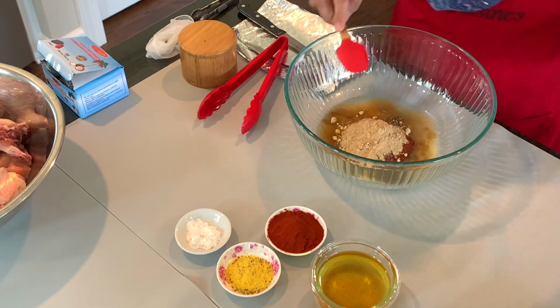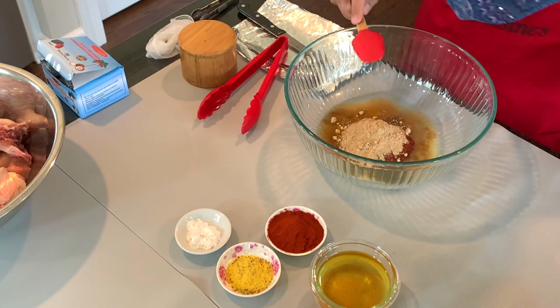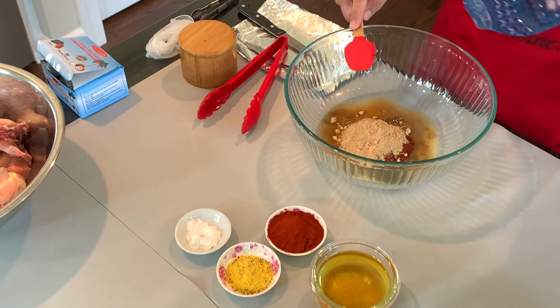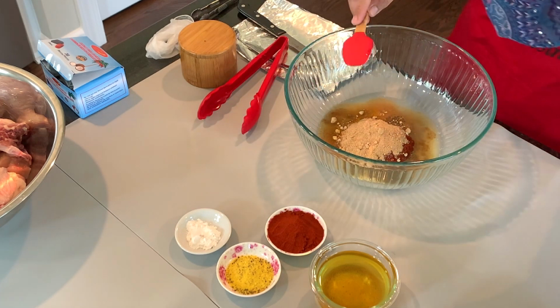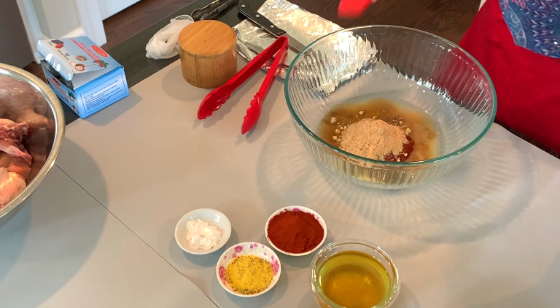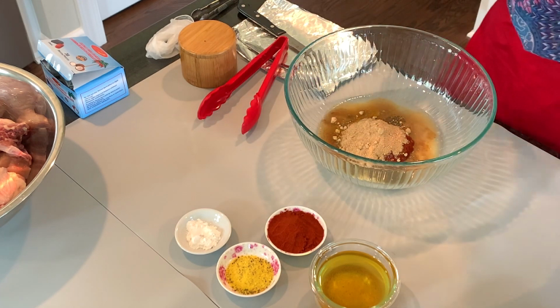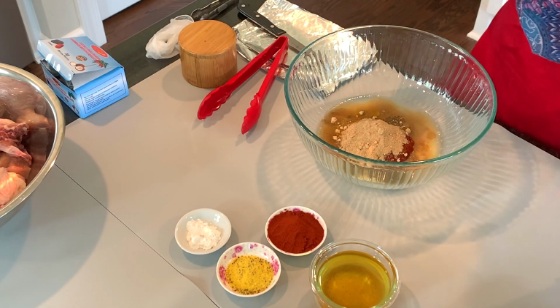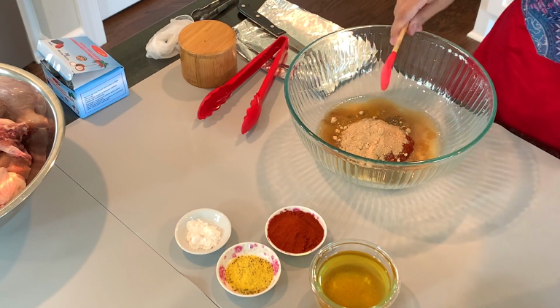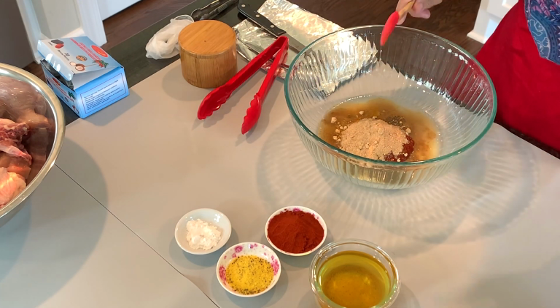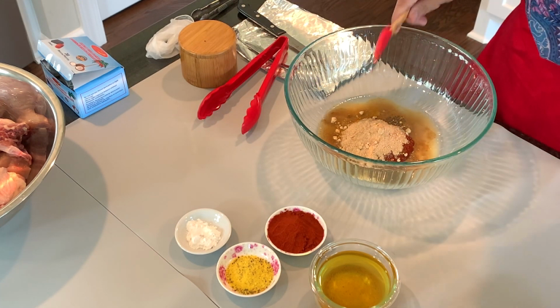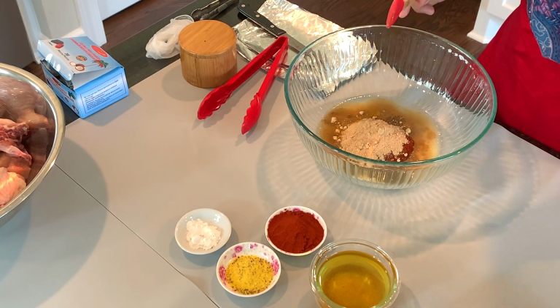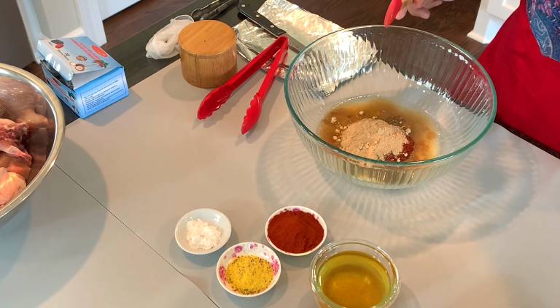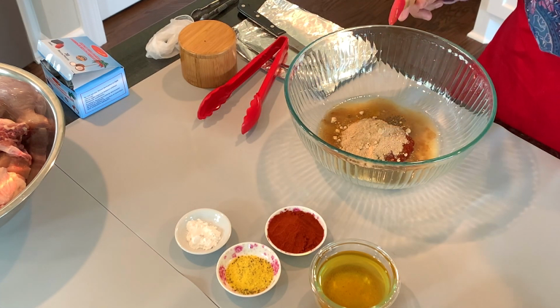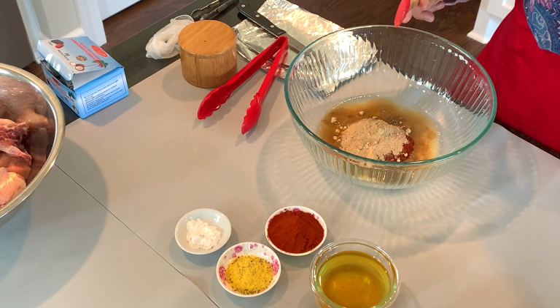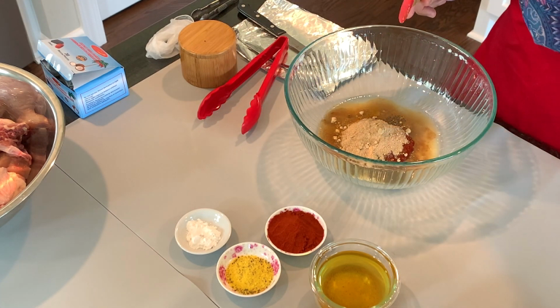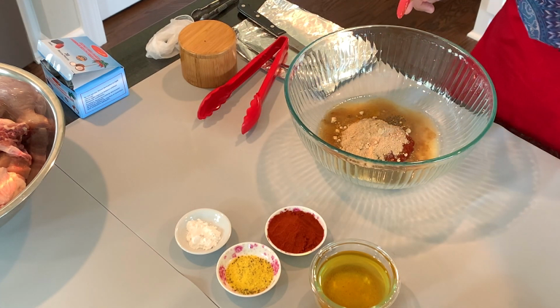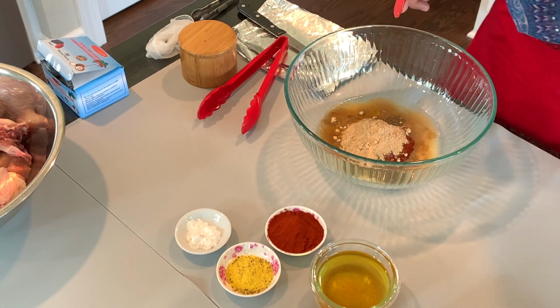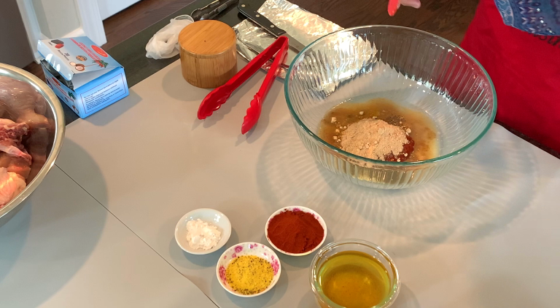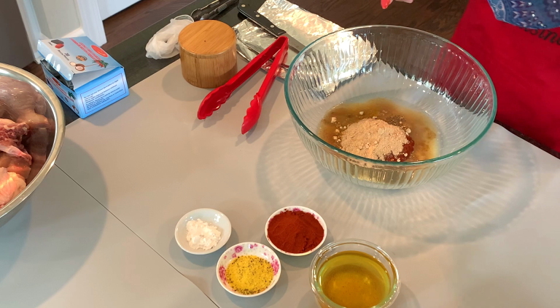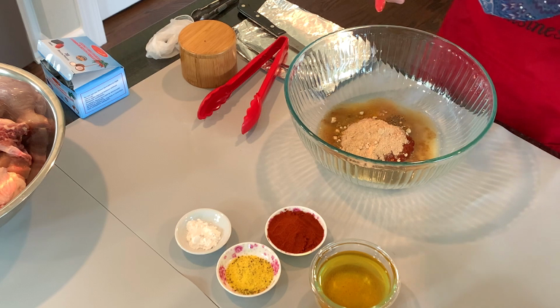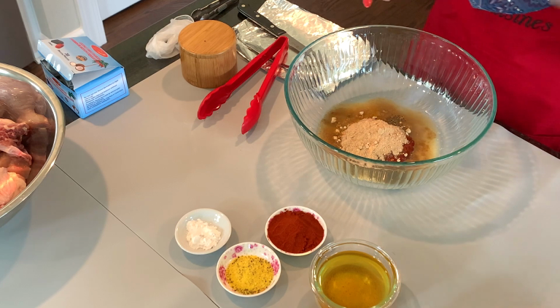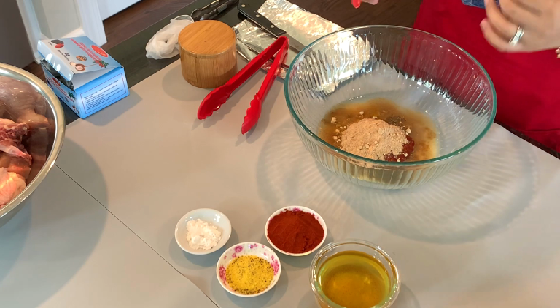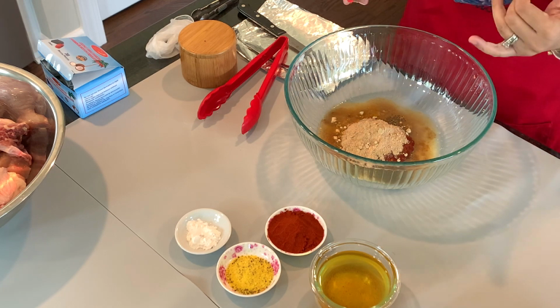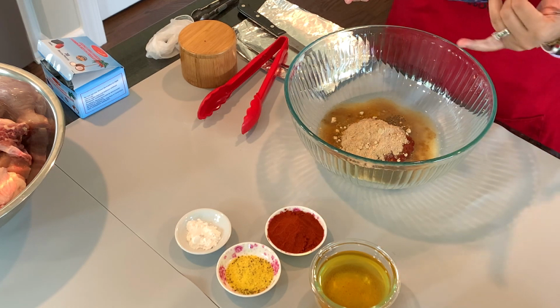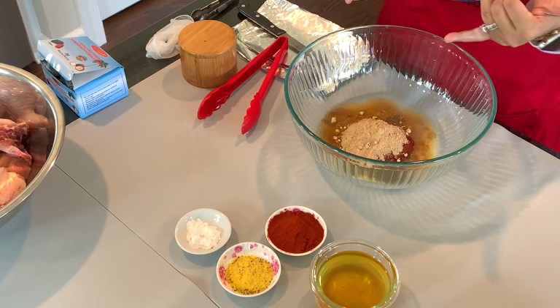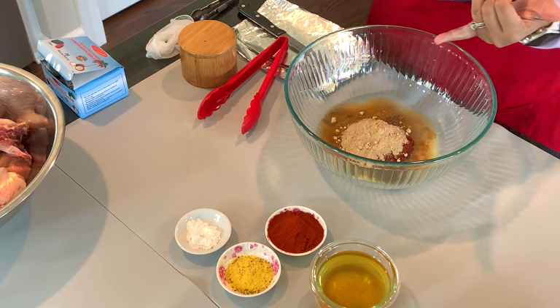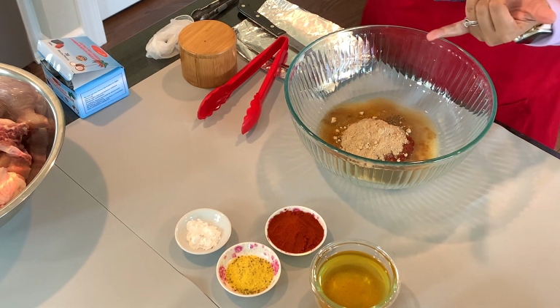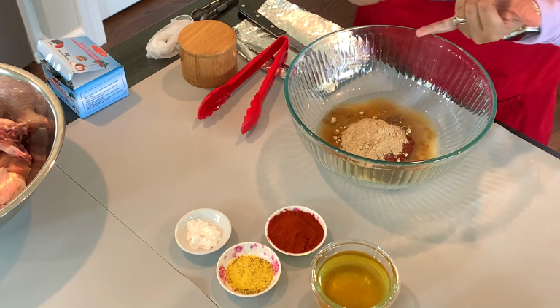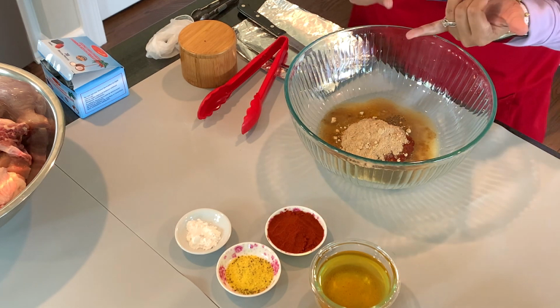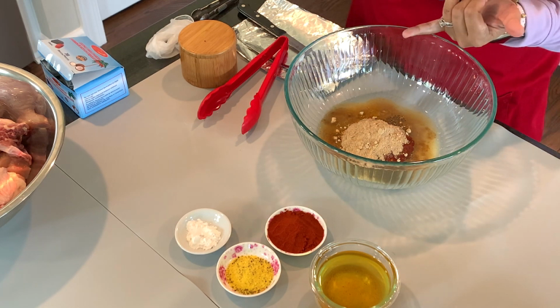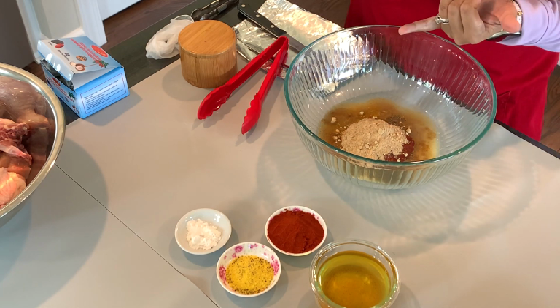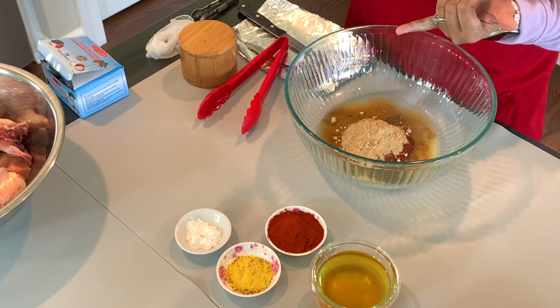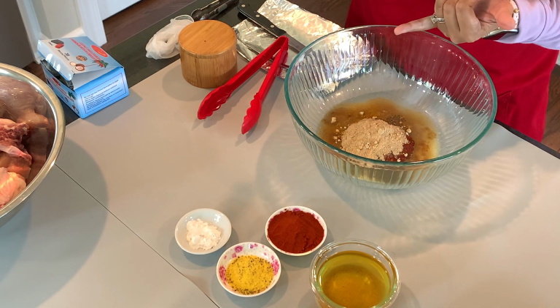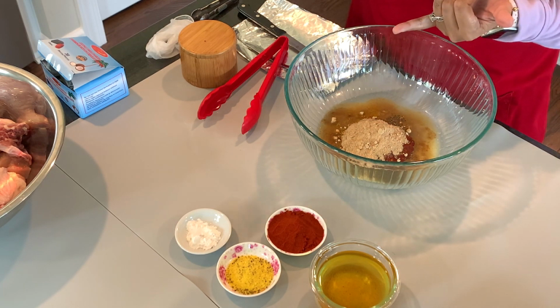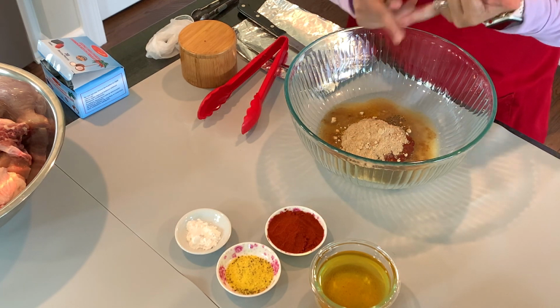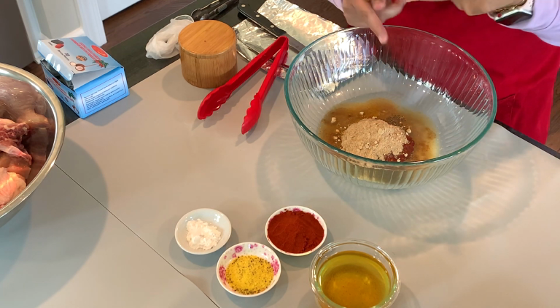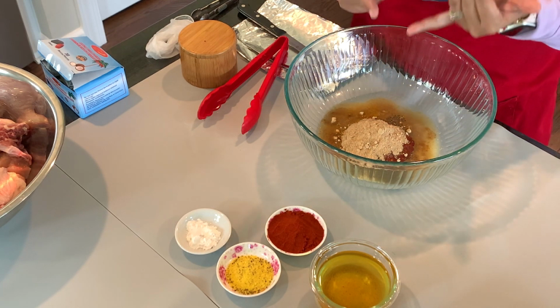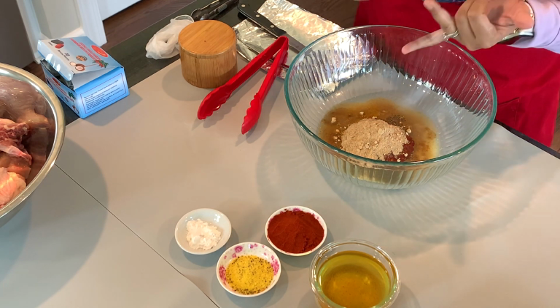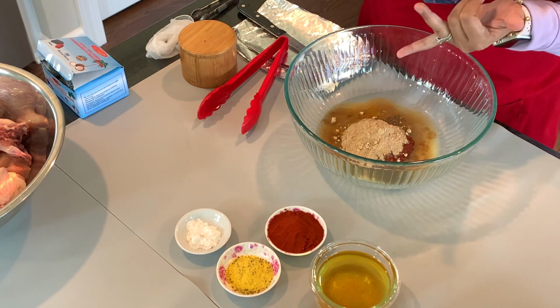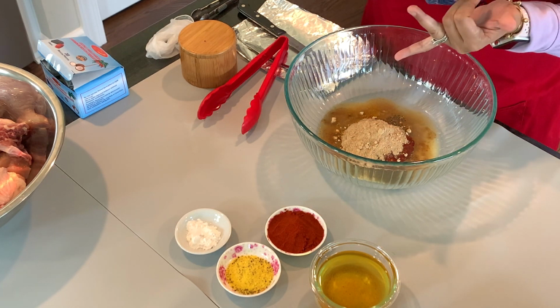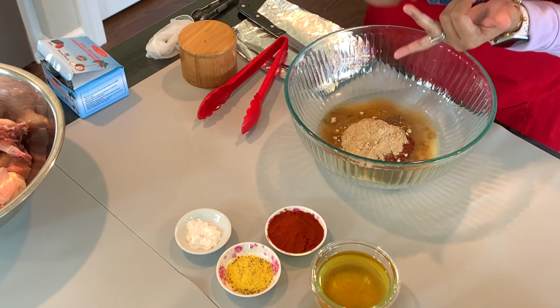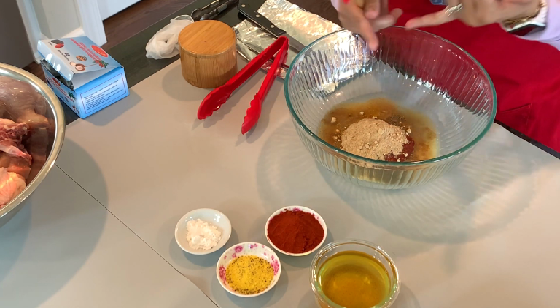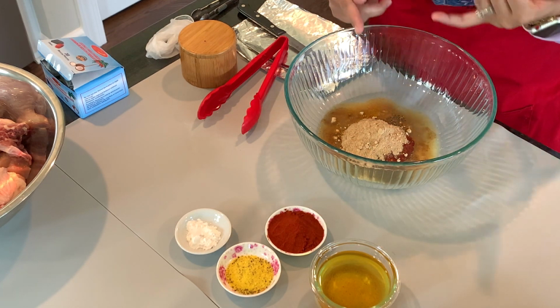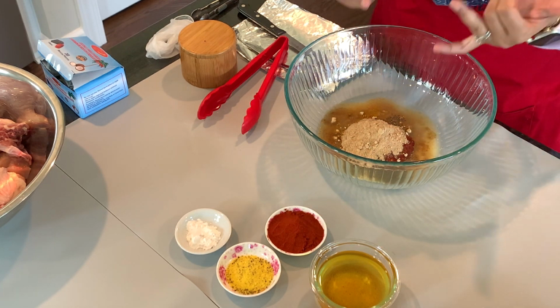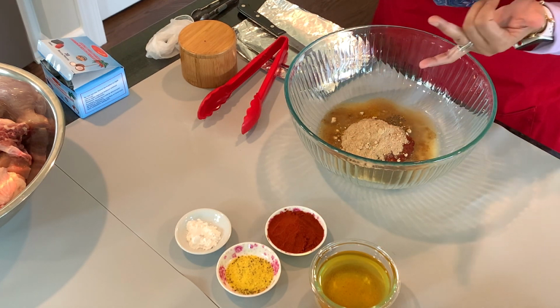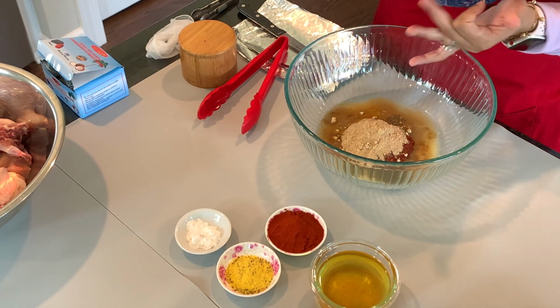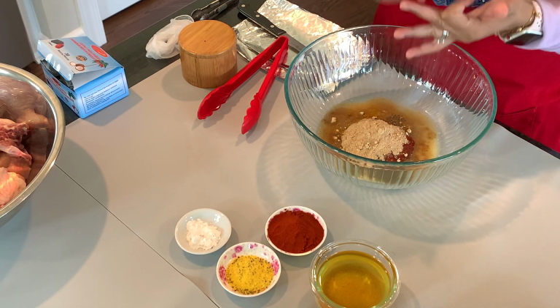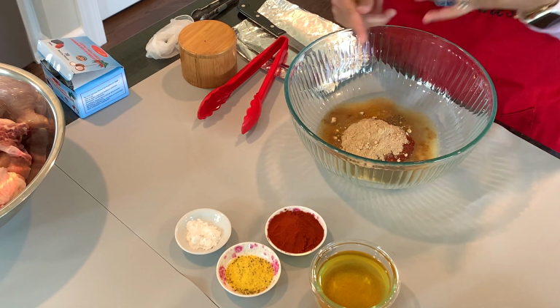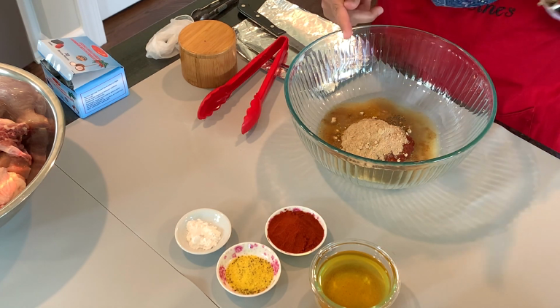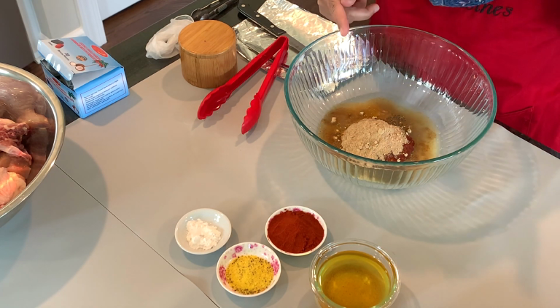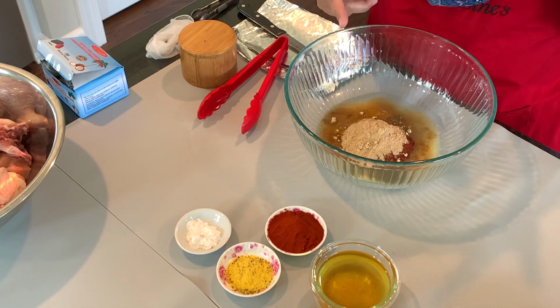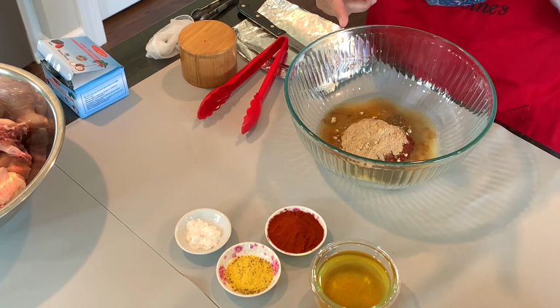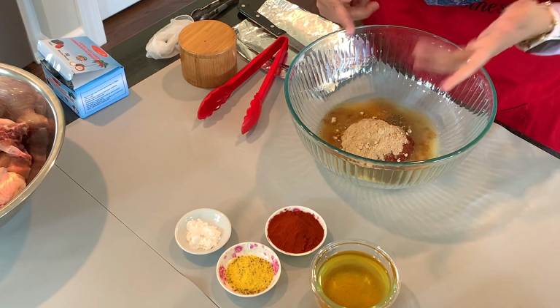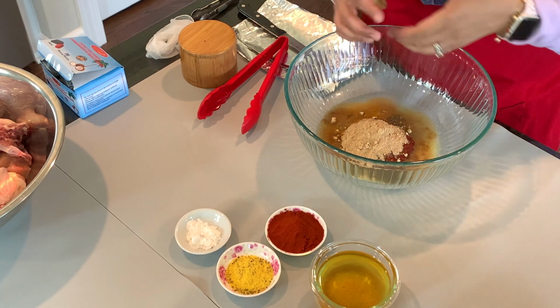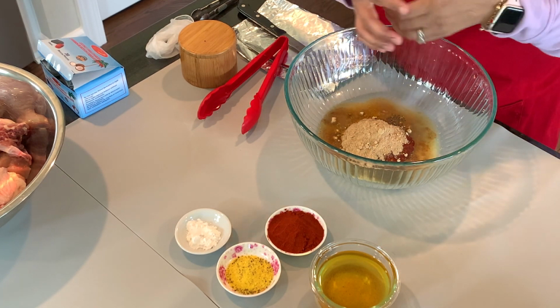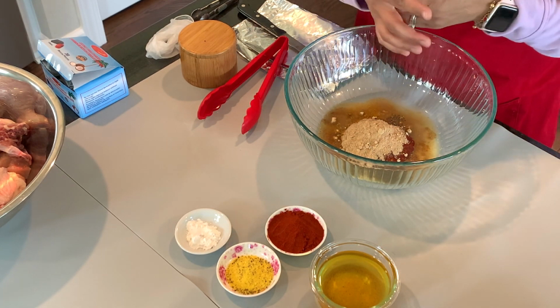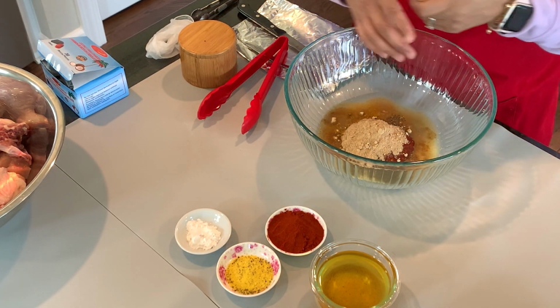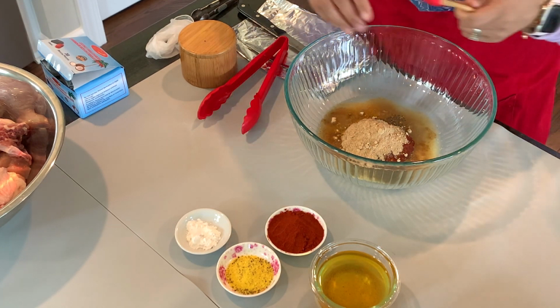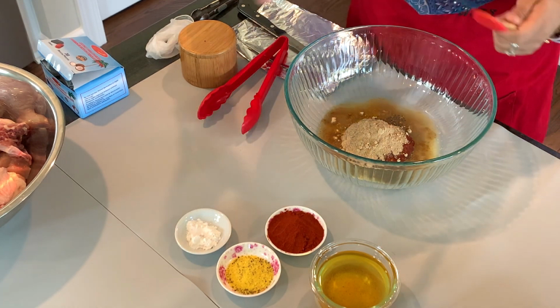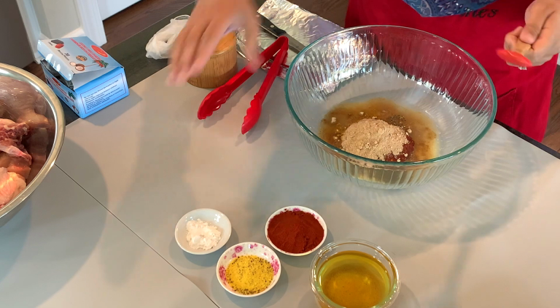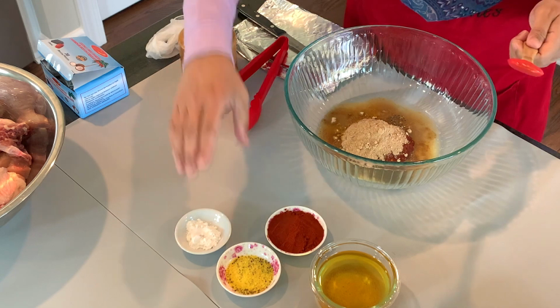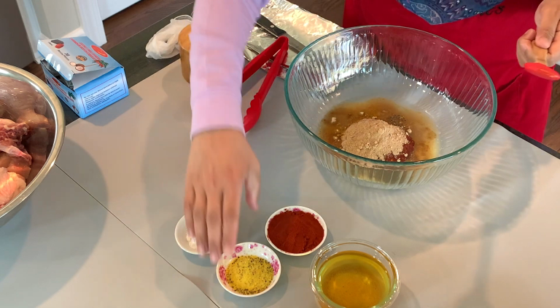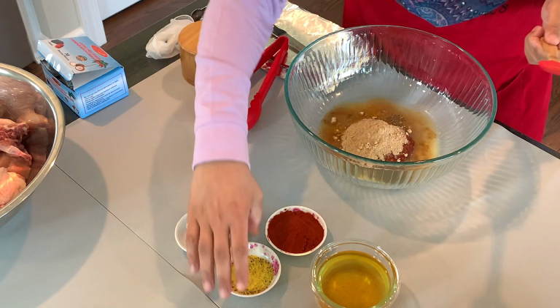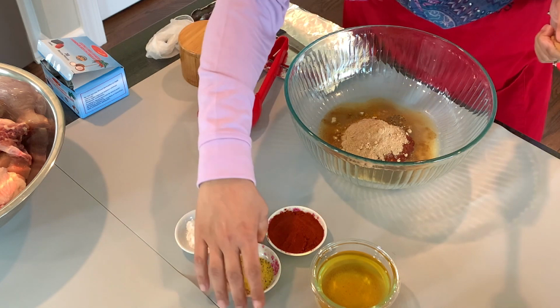If you can't find mango powder, don't worry about it — there are so many substitutes. You could do lemon zest, lime zest, lemon juice, lime juice, whatever you like.